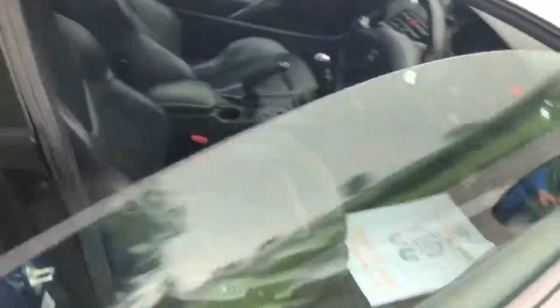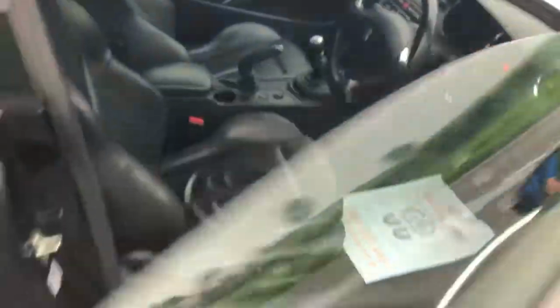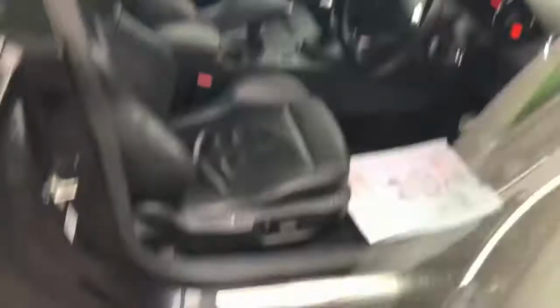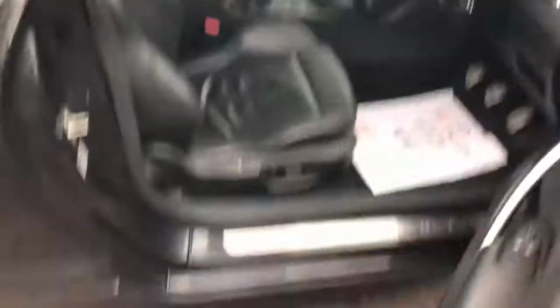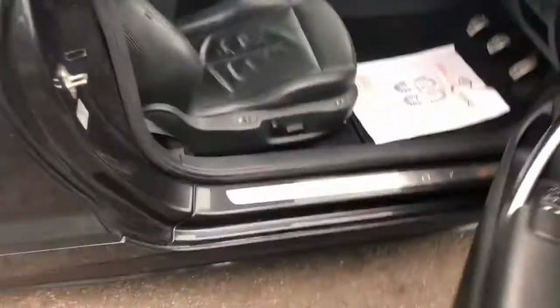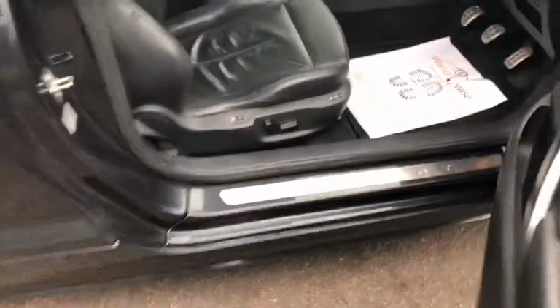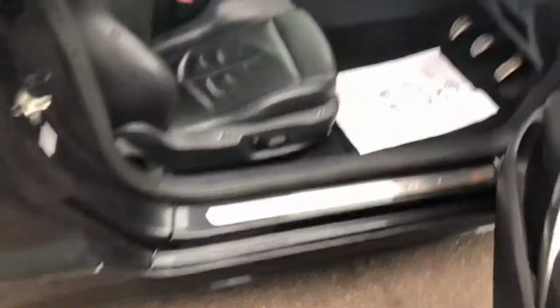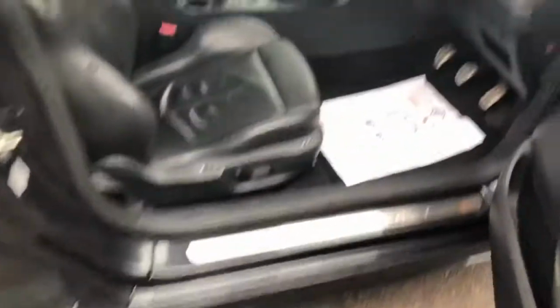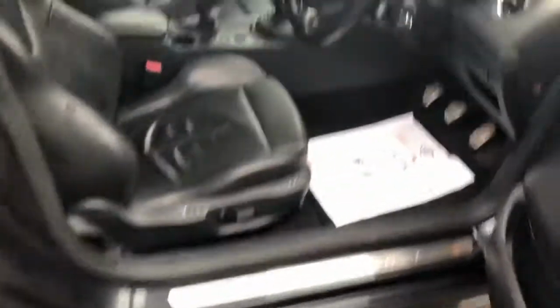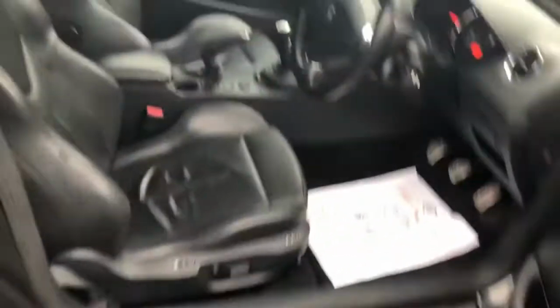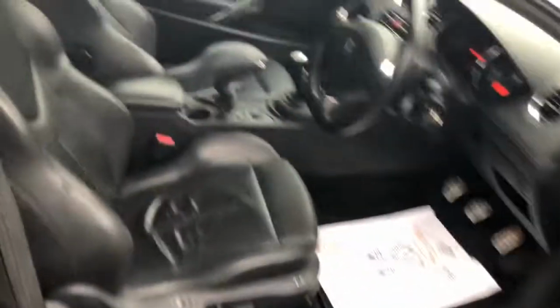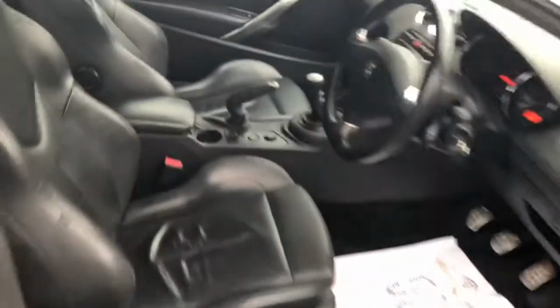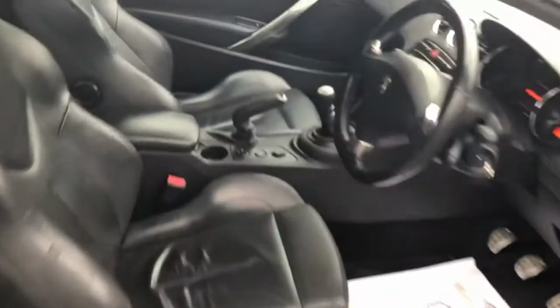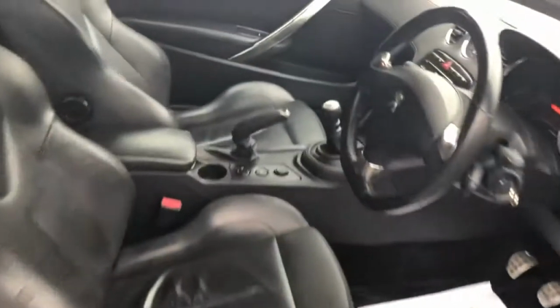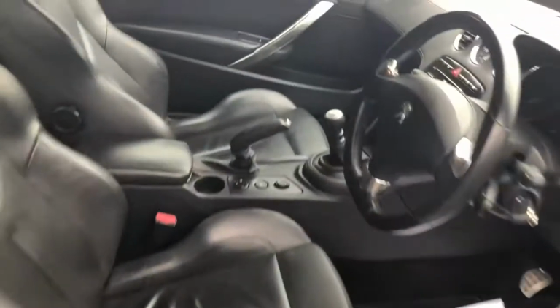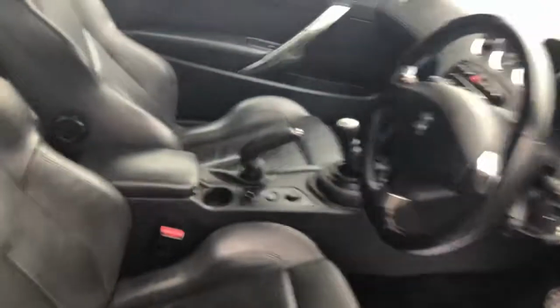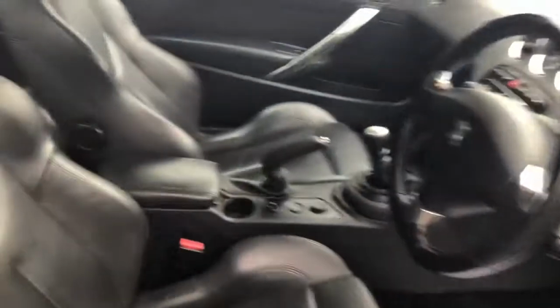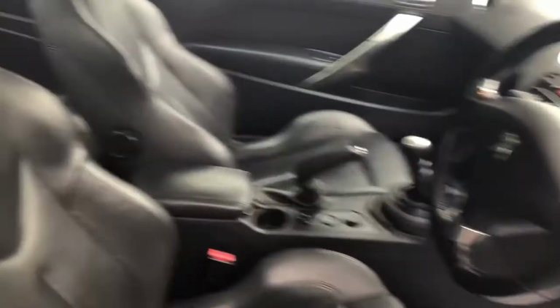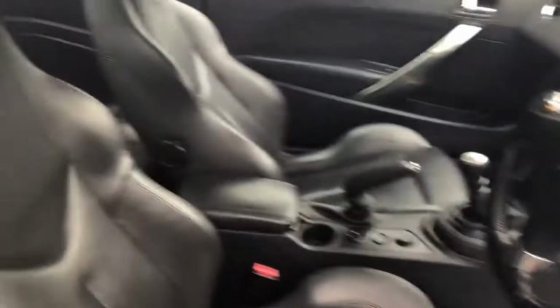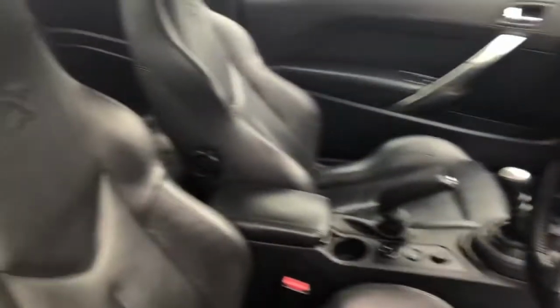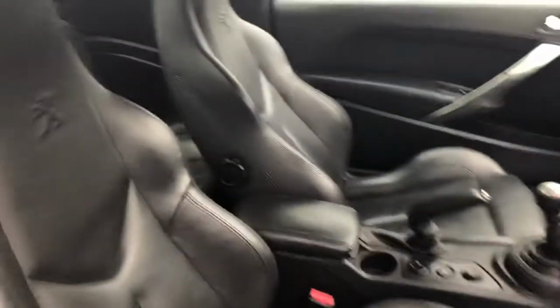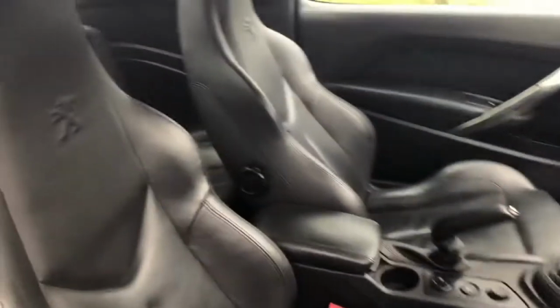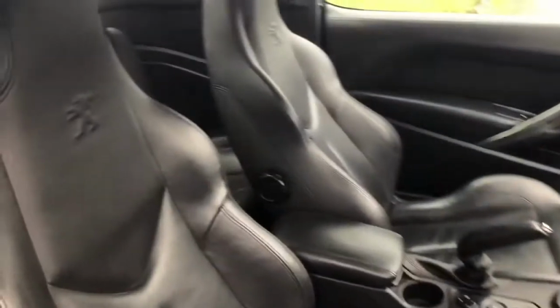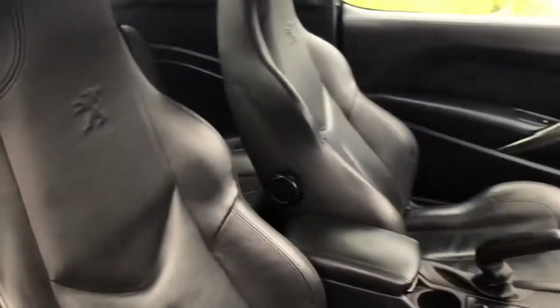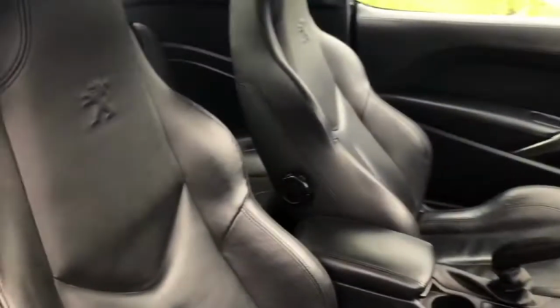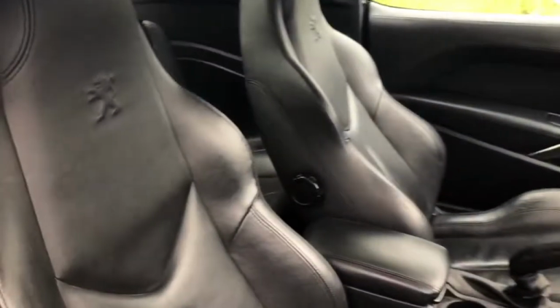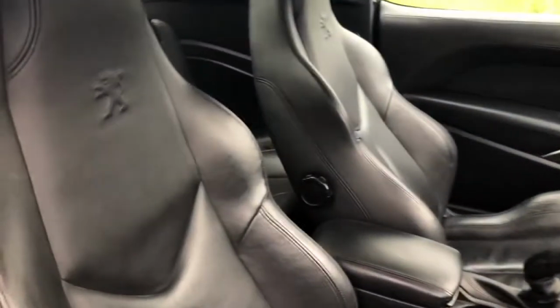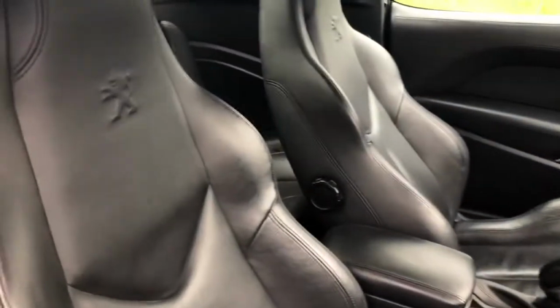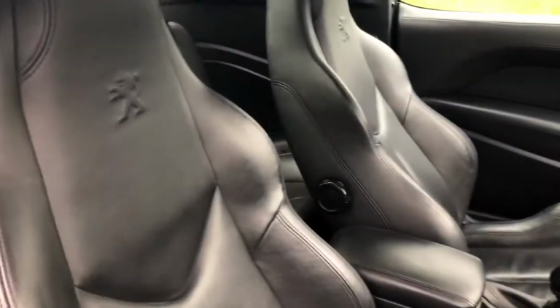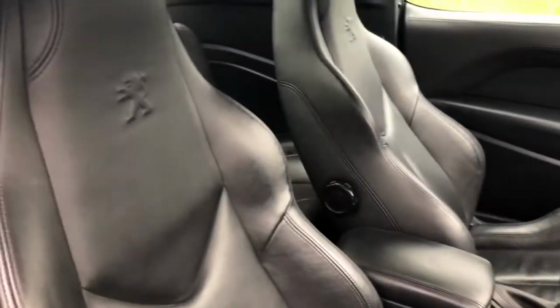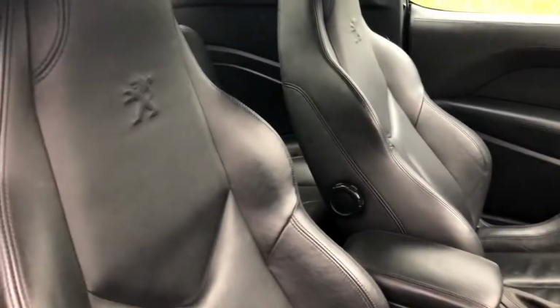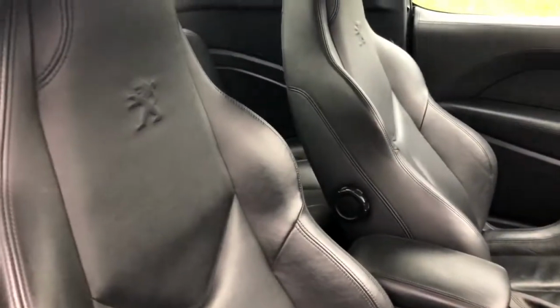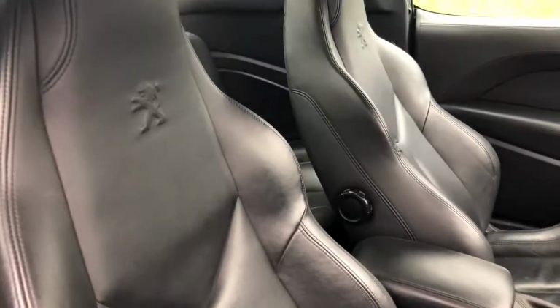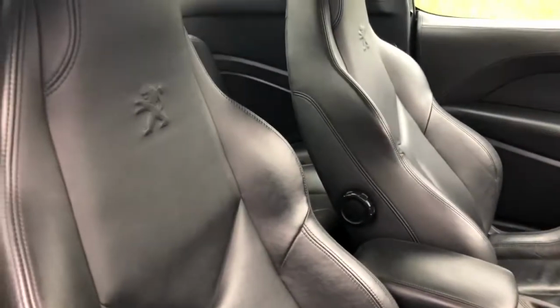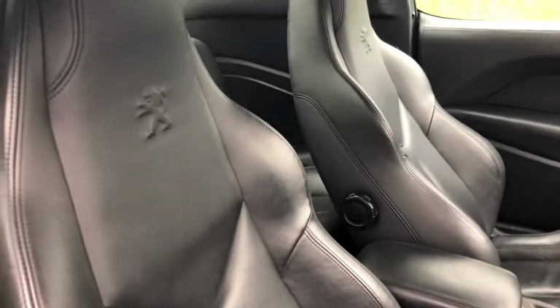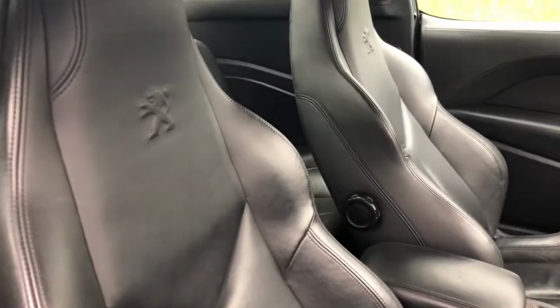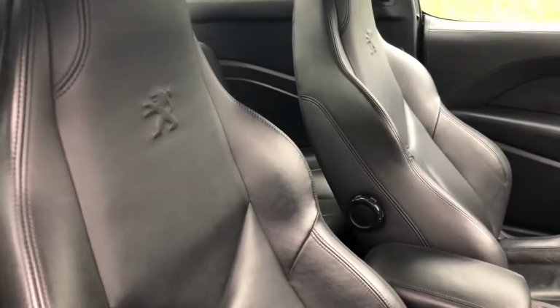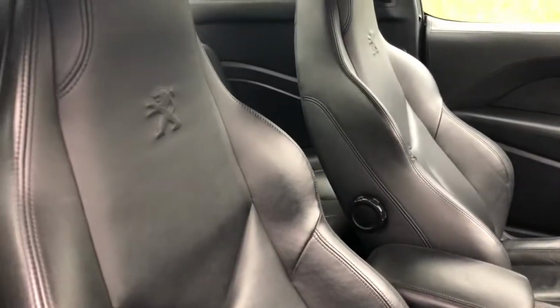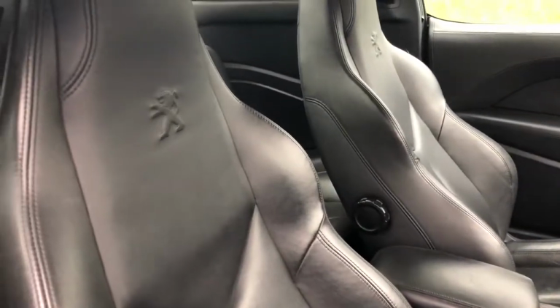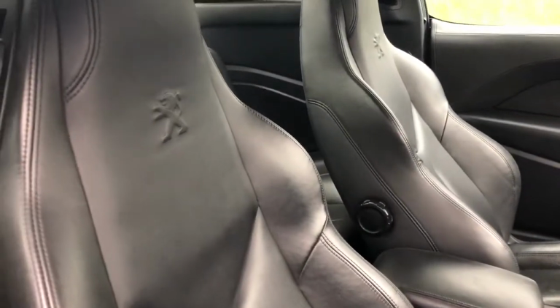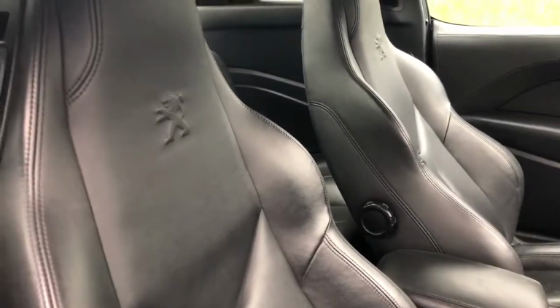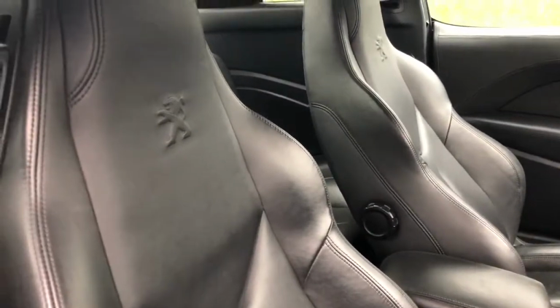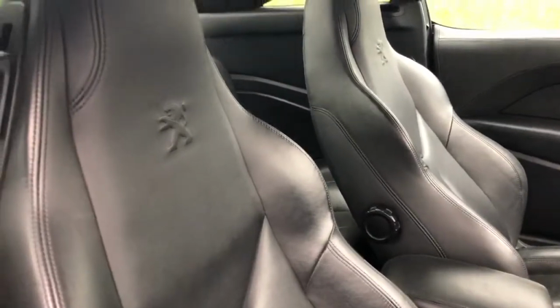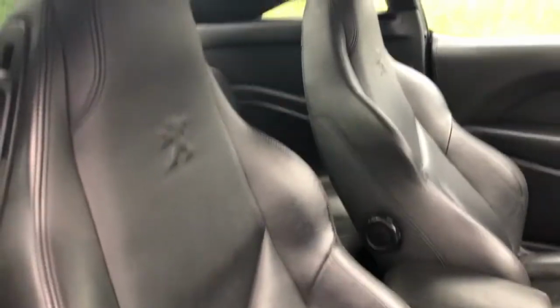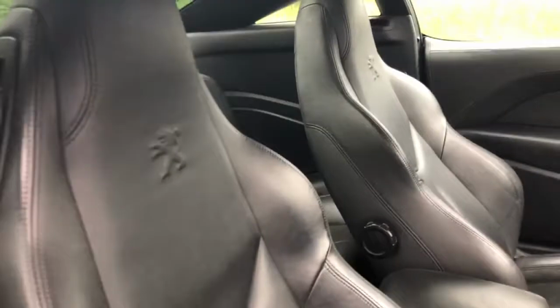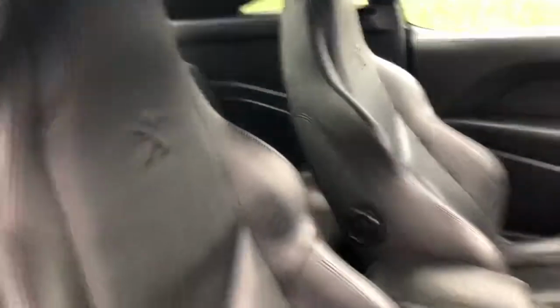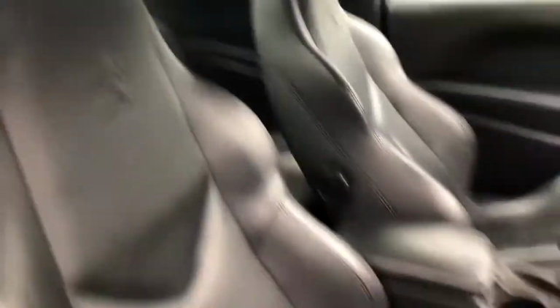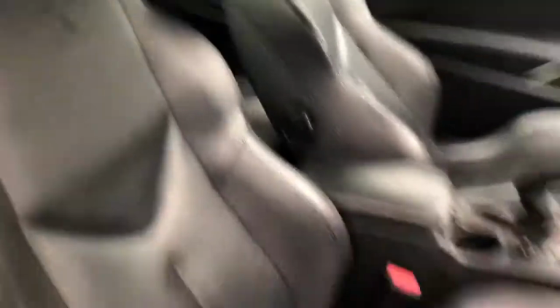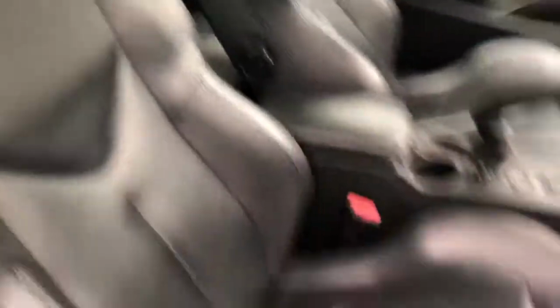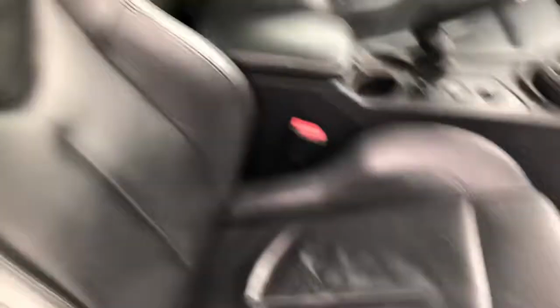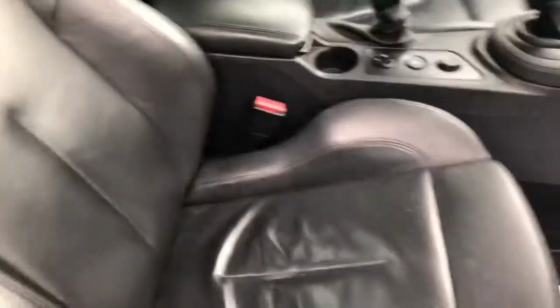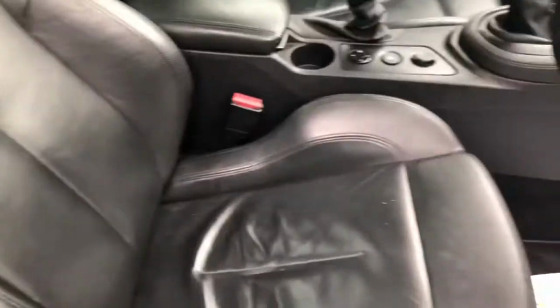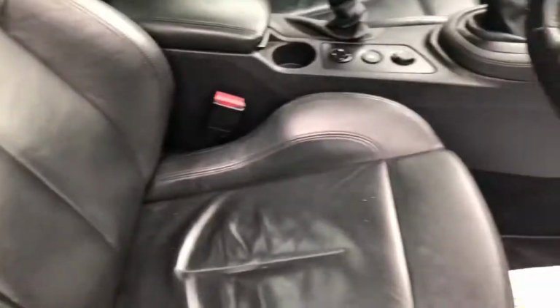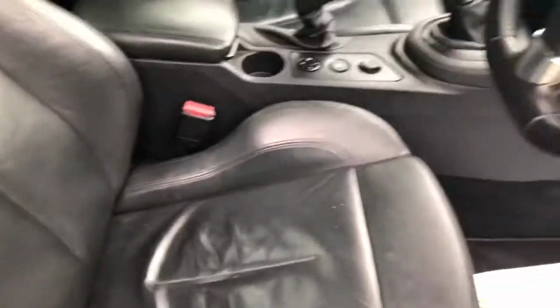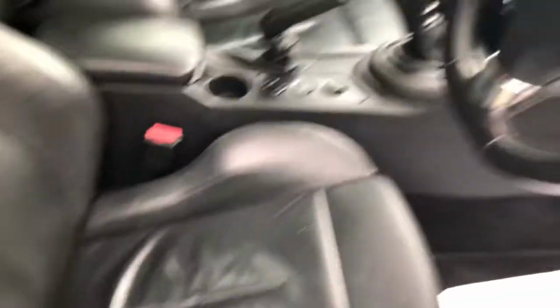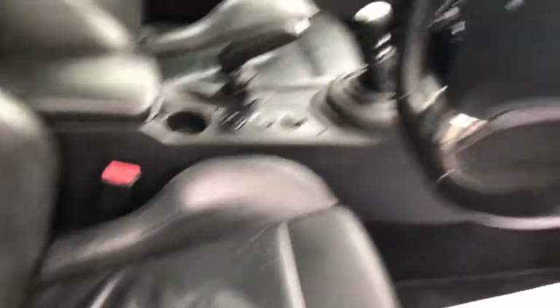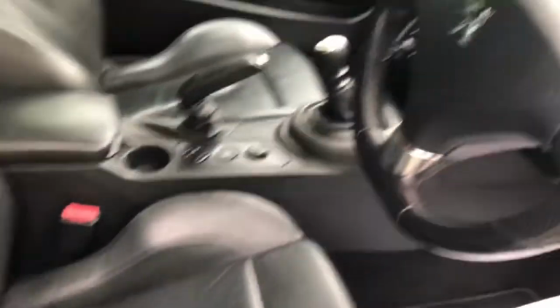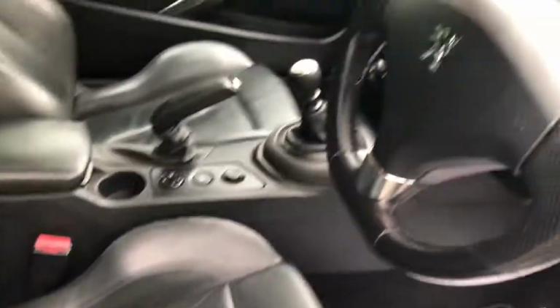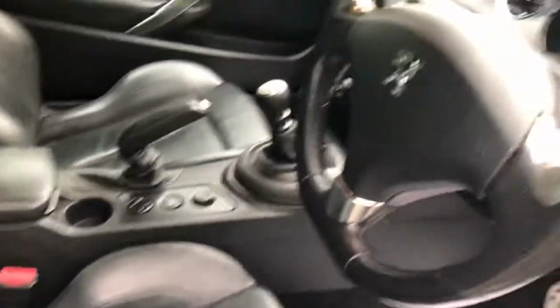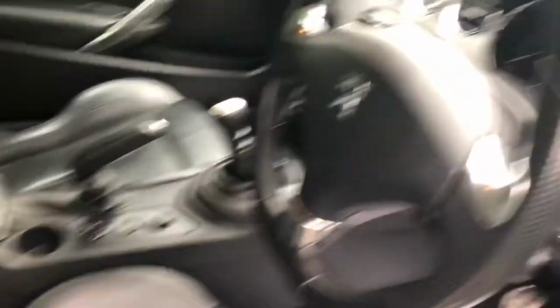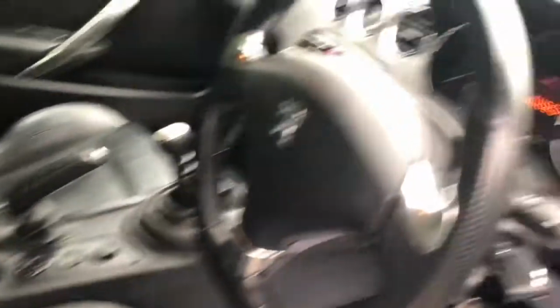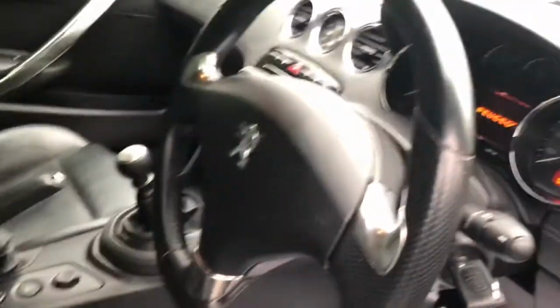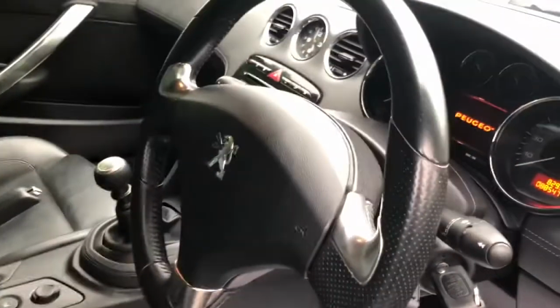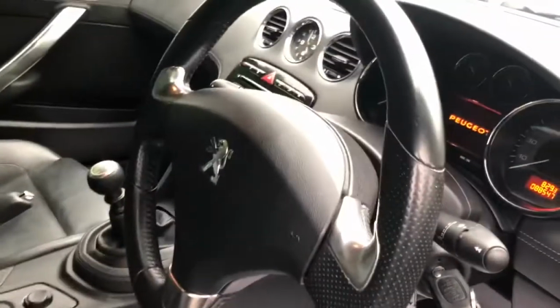I'll show you inside the car. Full black leather, heated seats, Peugeot logos embossed on the seats as you can see.